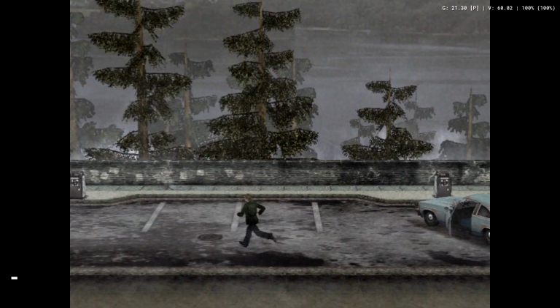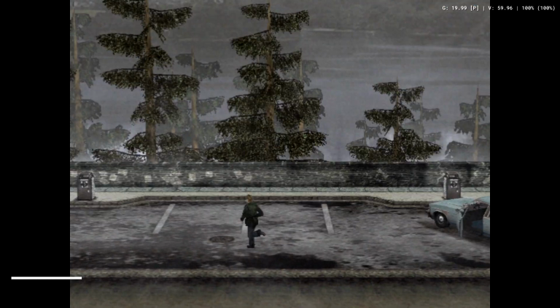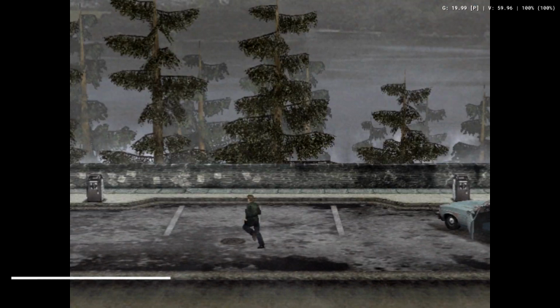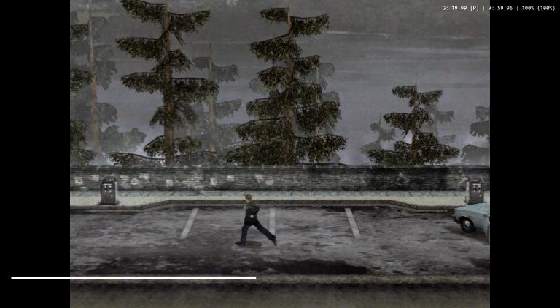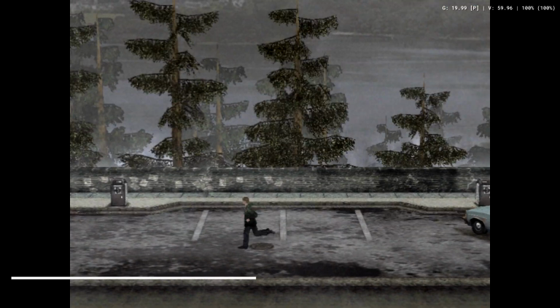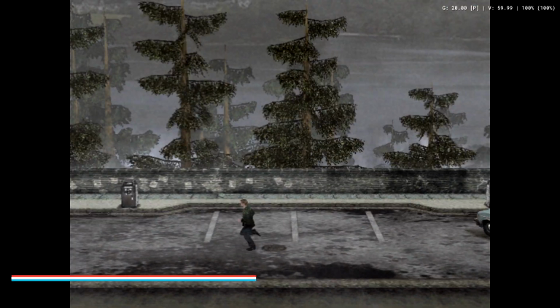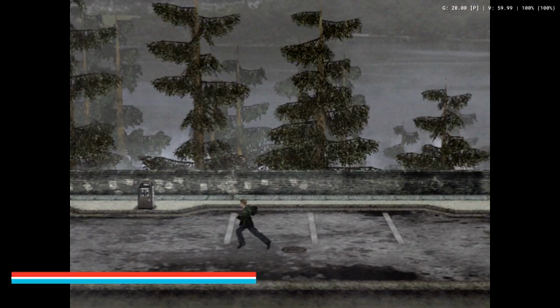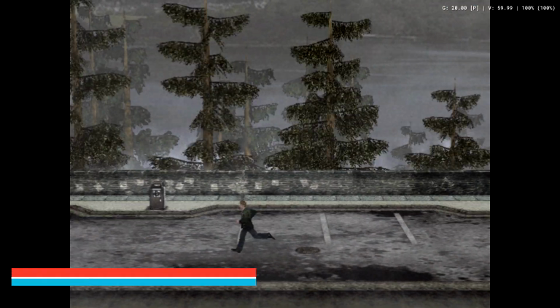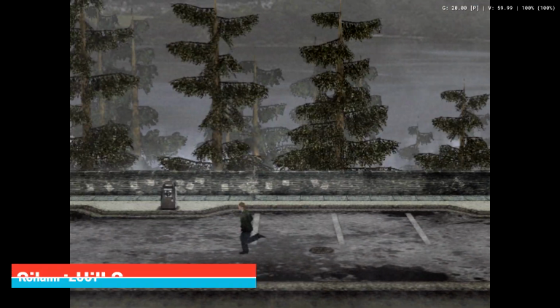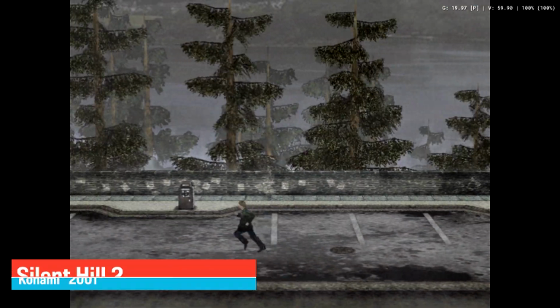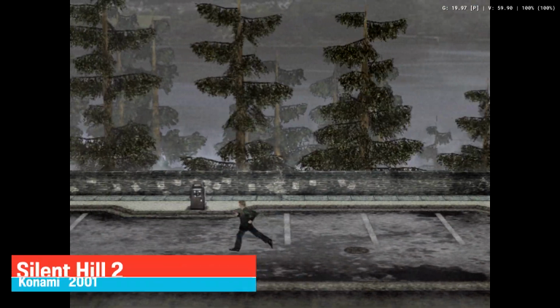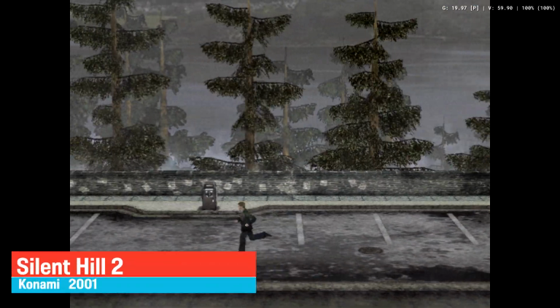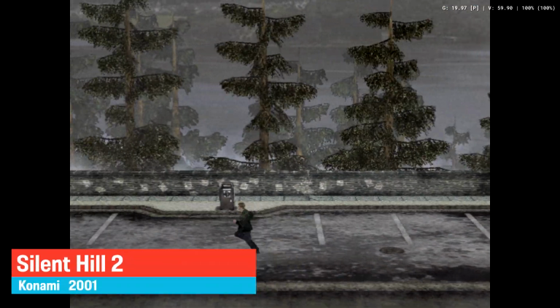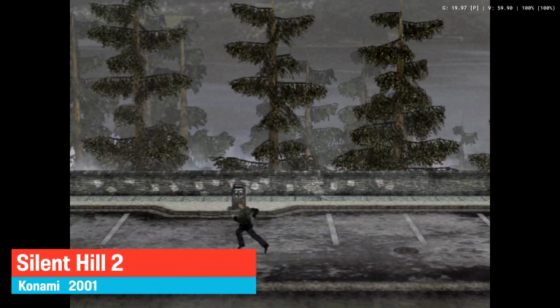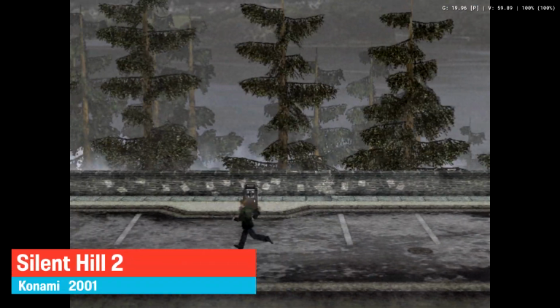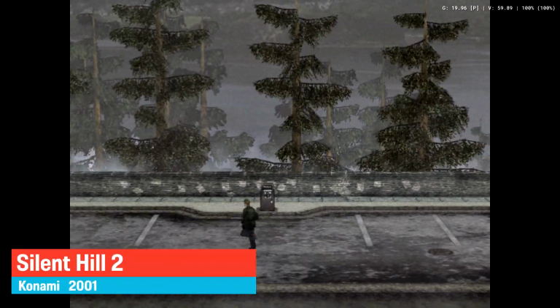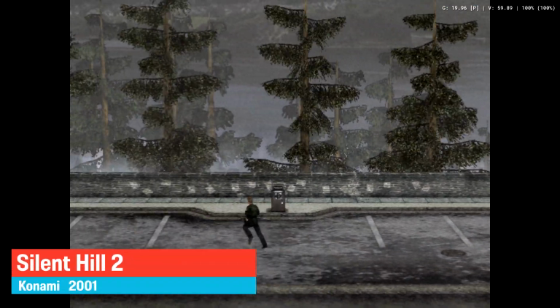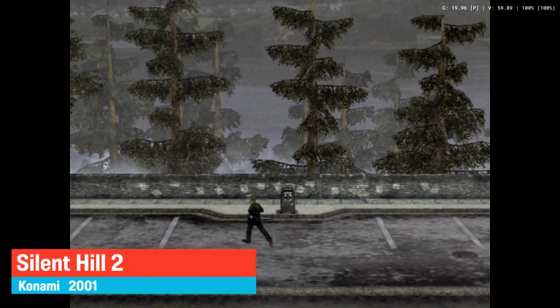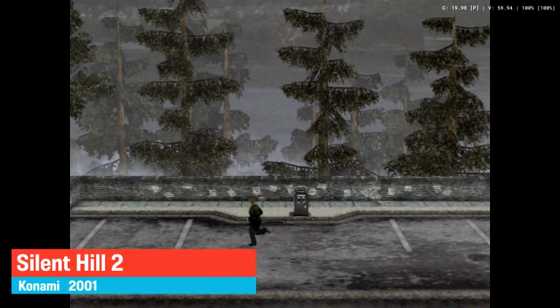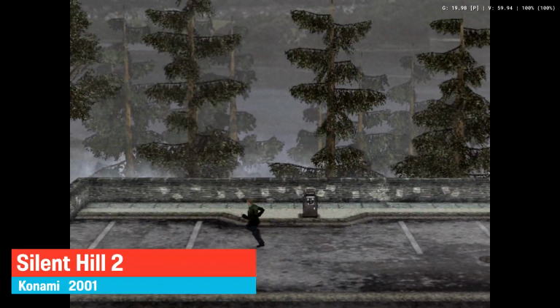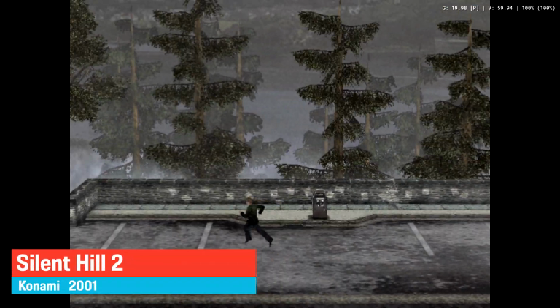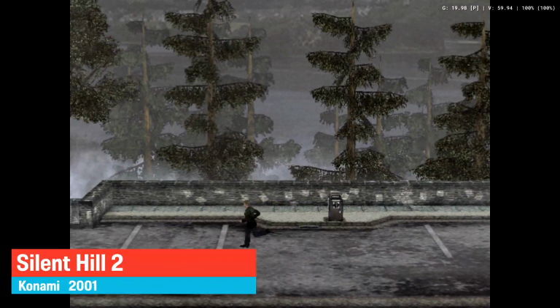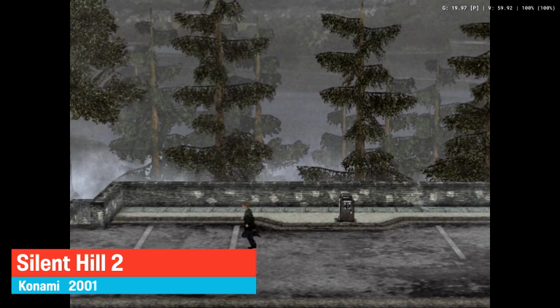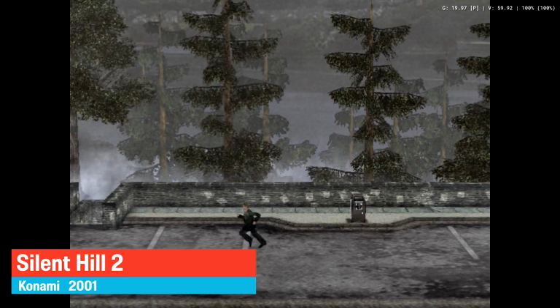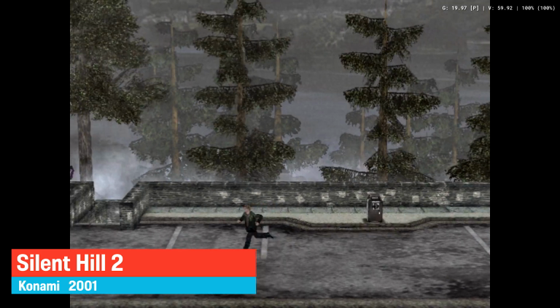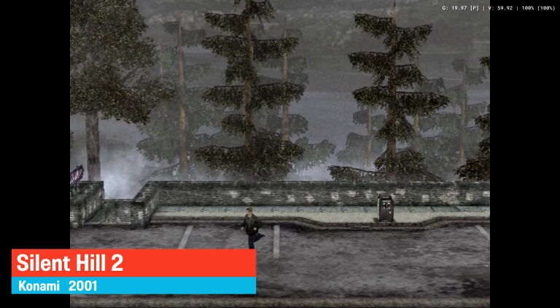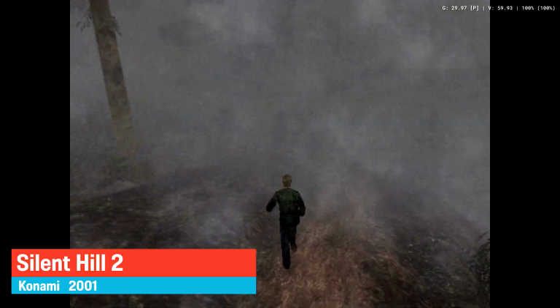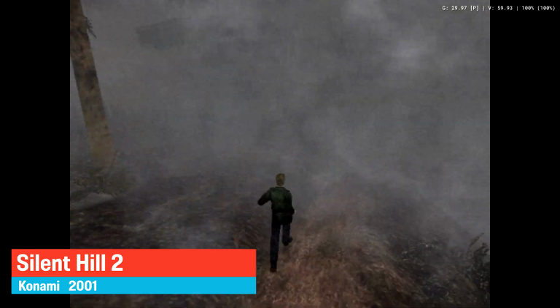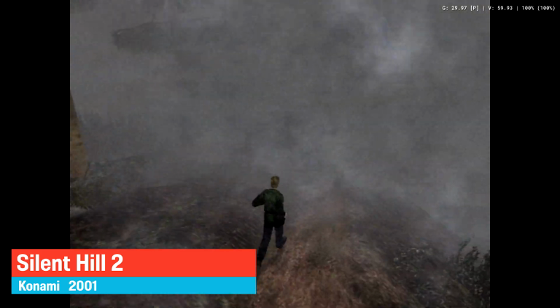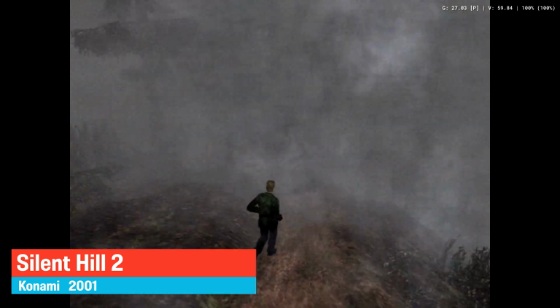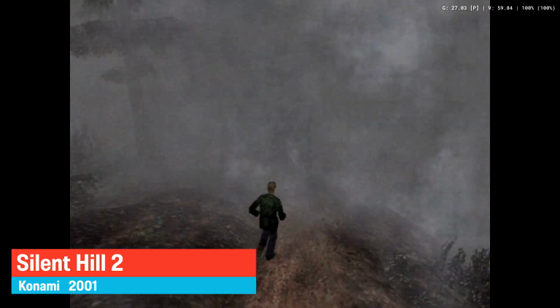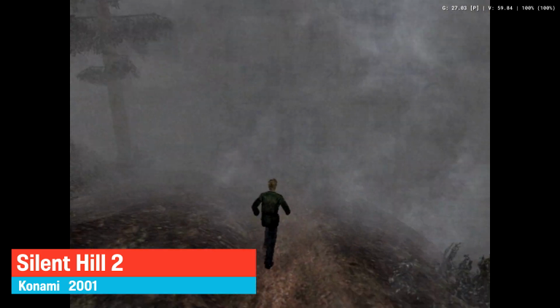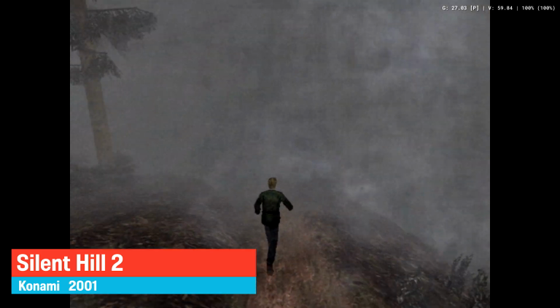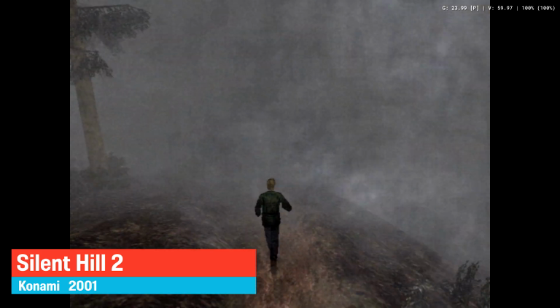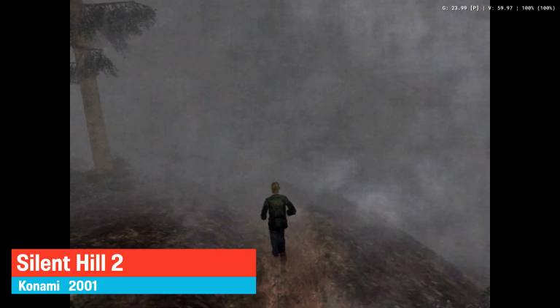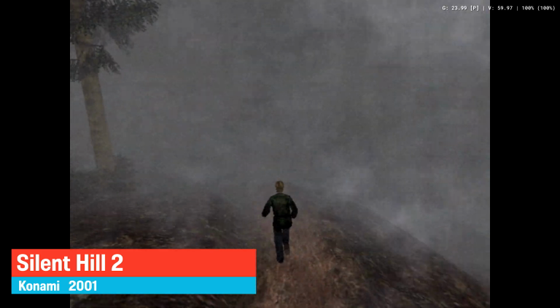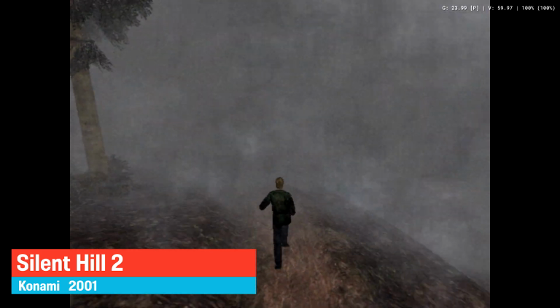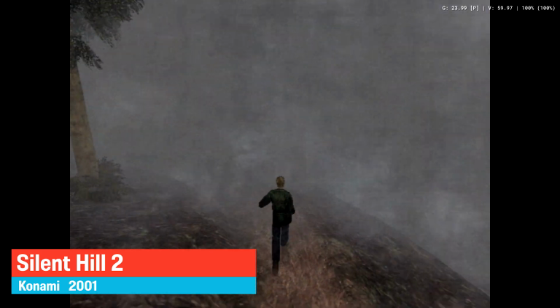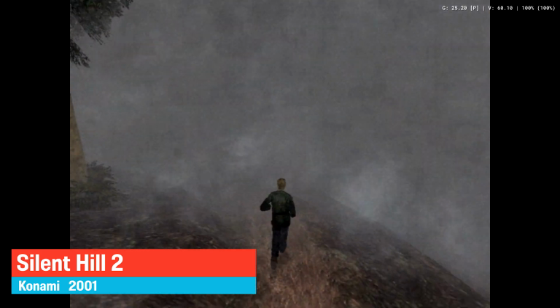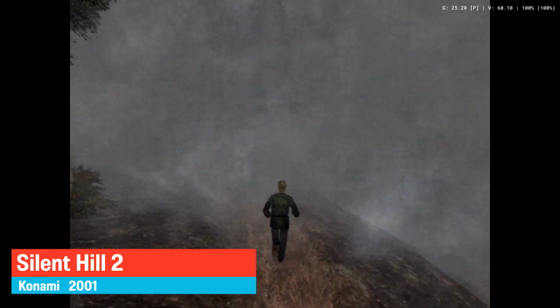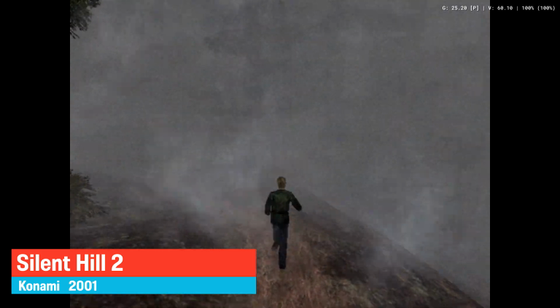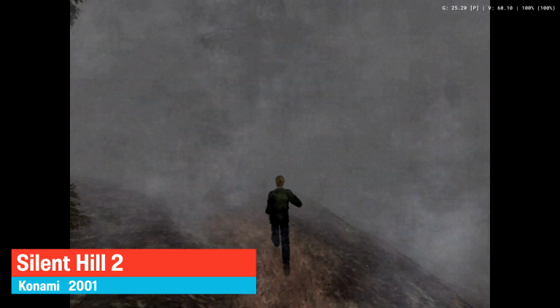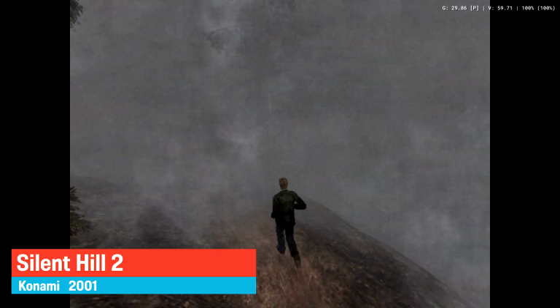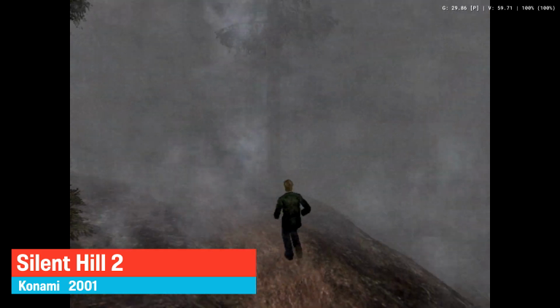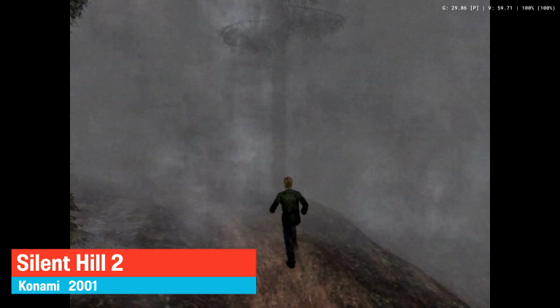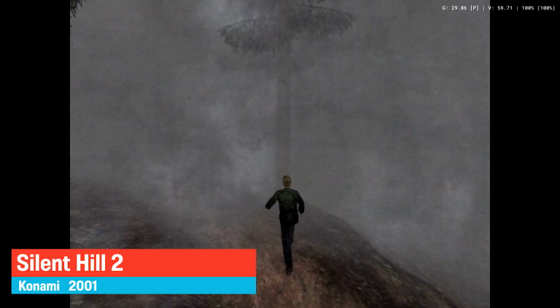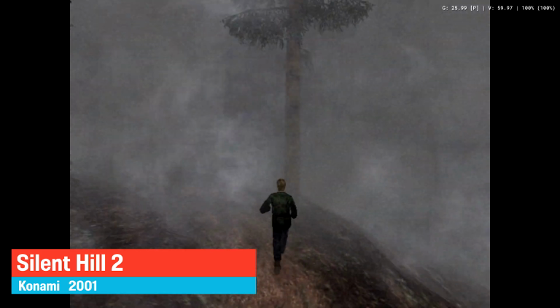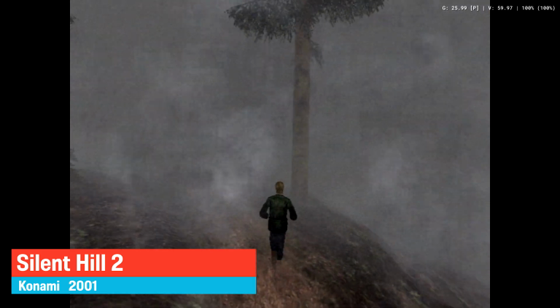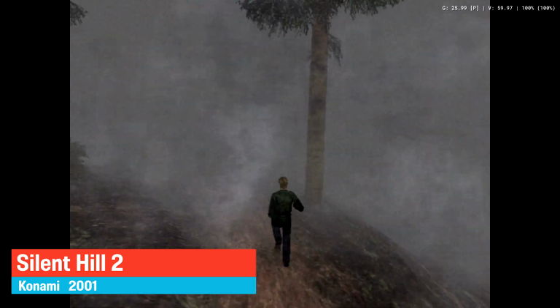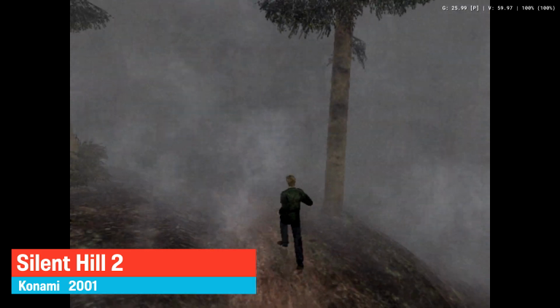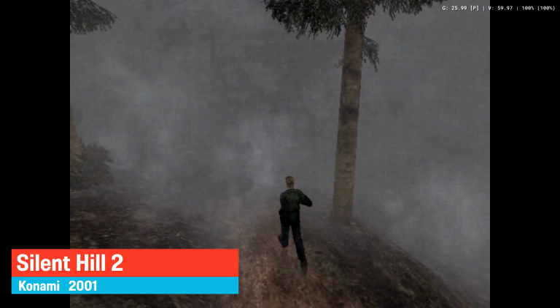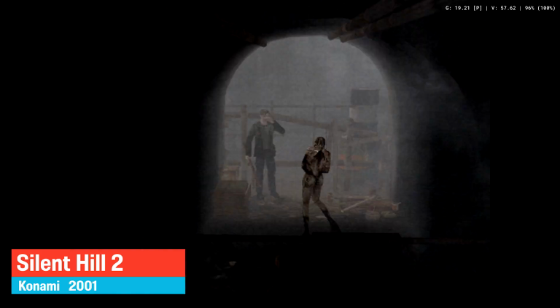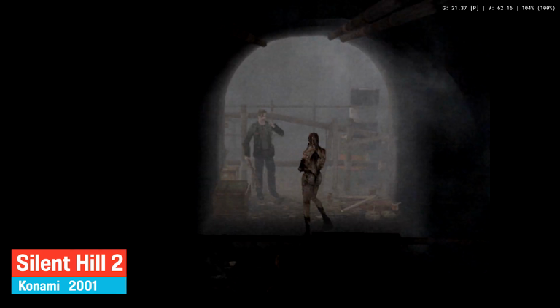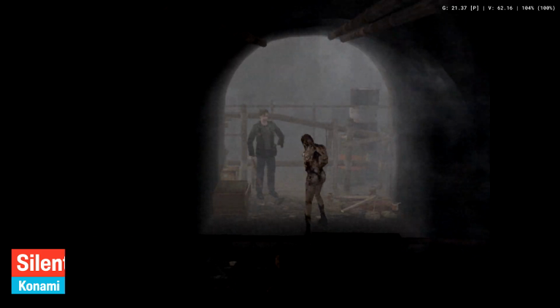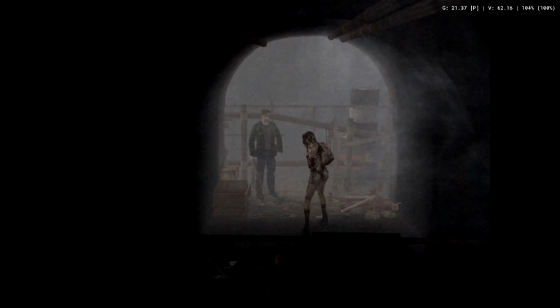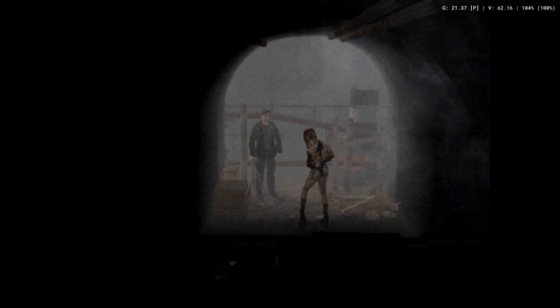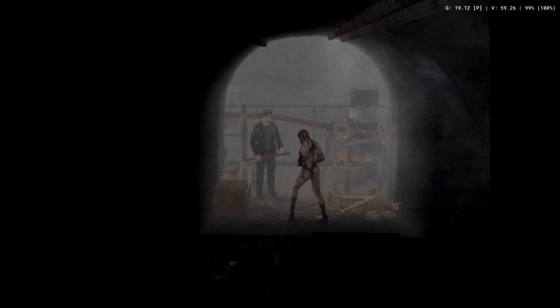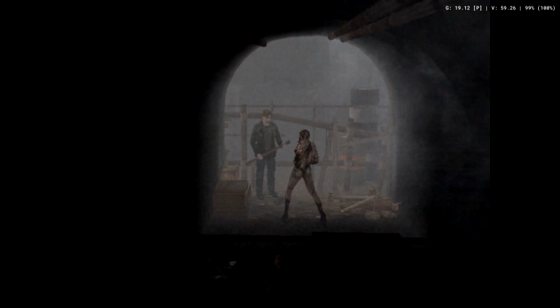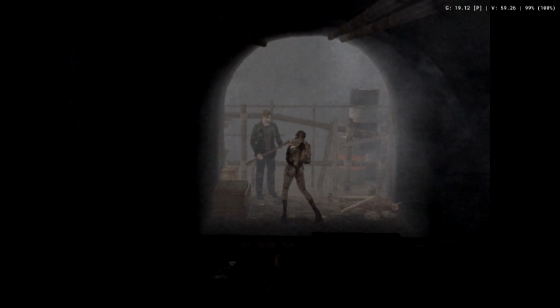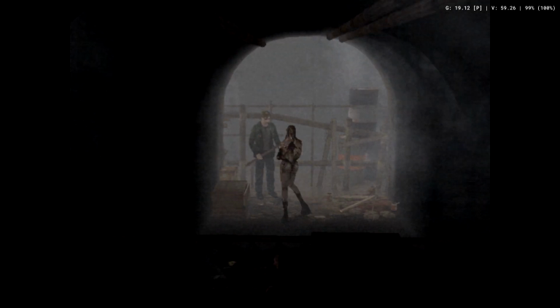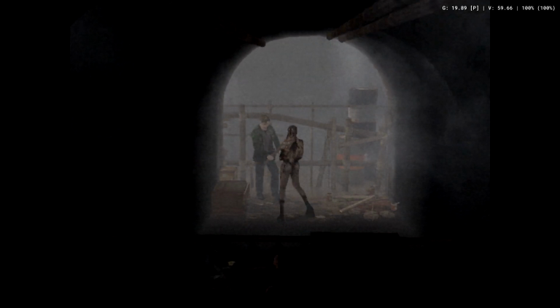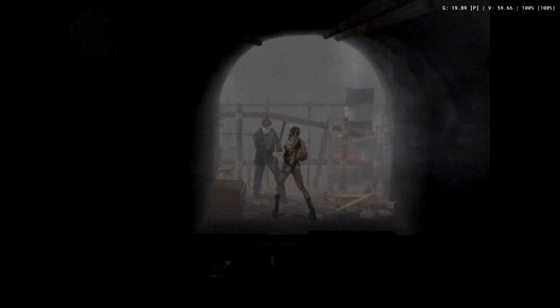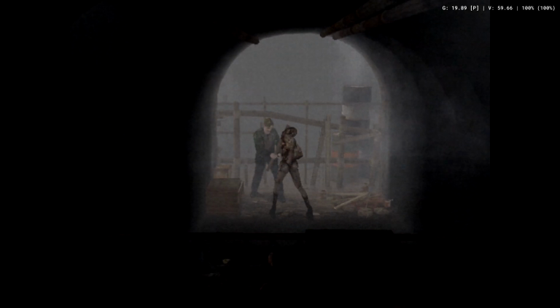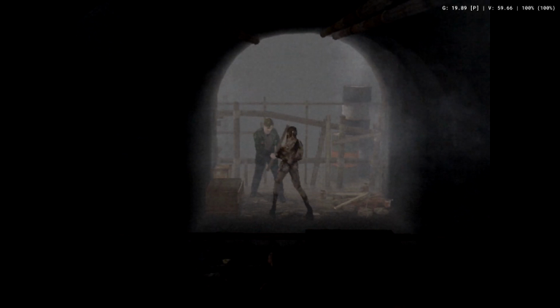Silent Hill 2 was released by Konami in 2001. It will get a remake released on the PS5. It runs really well with some minor slowdowns during action scenes.